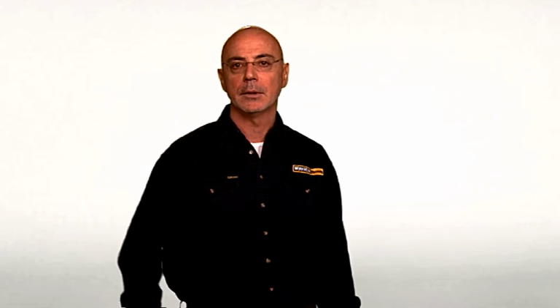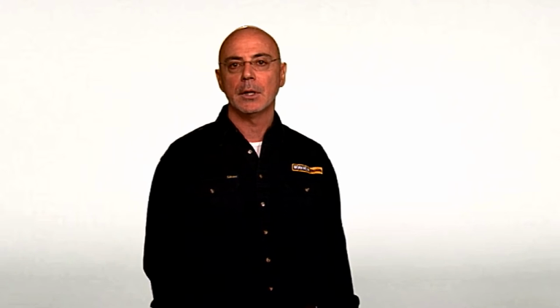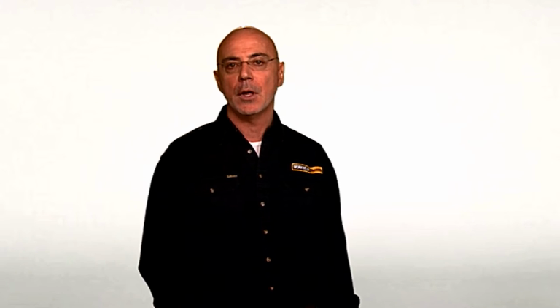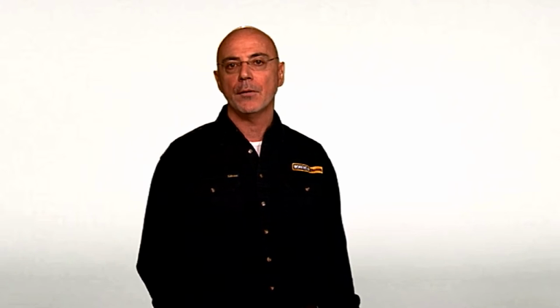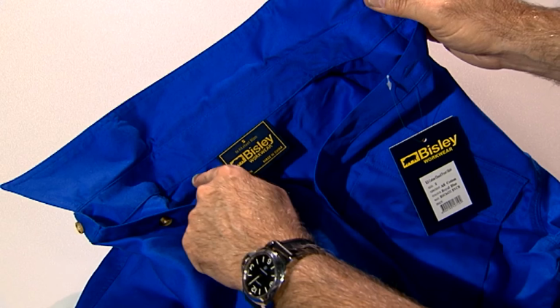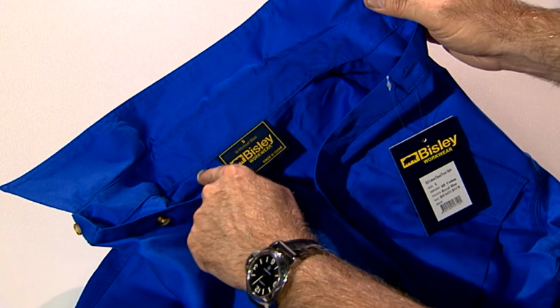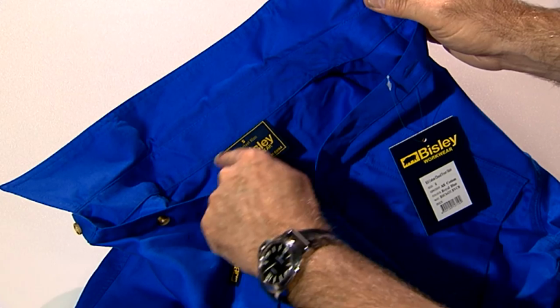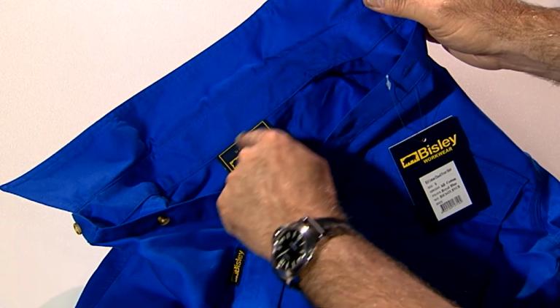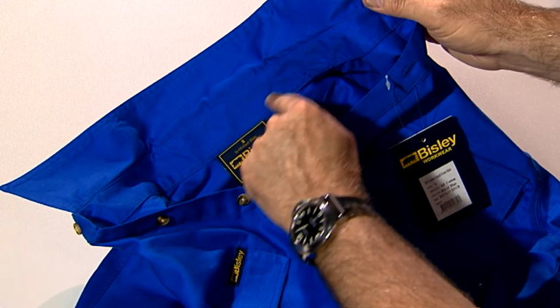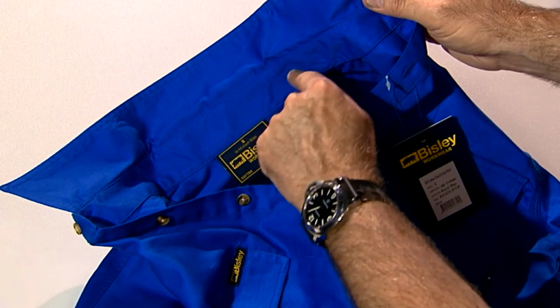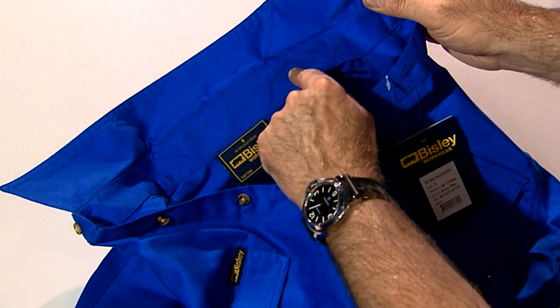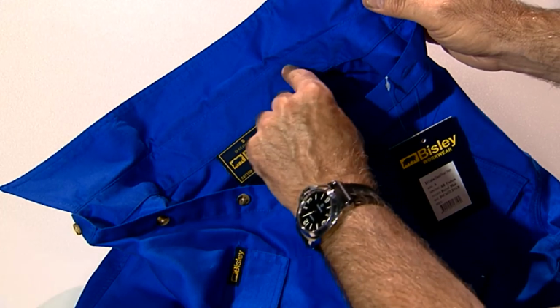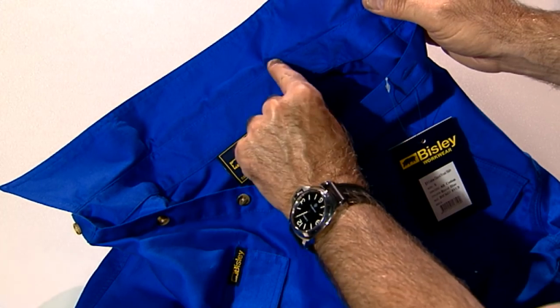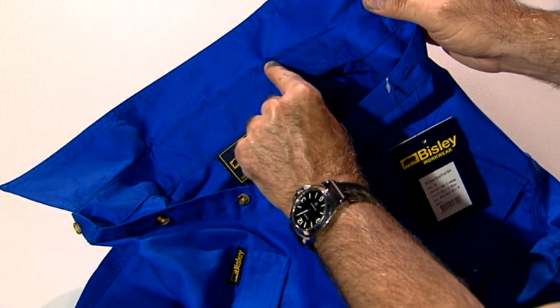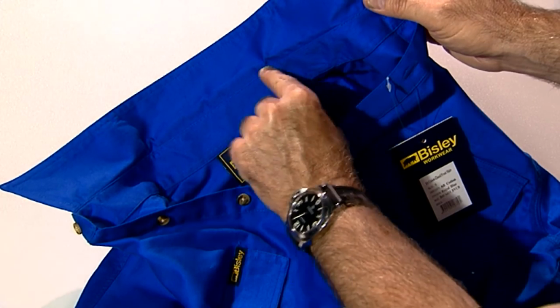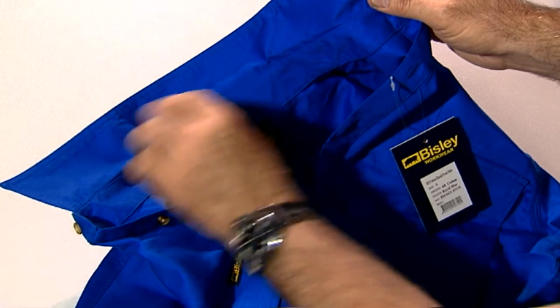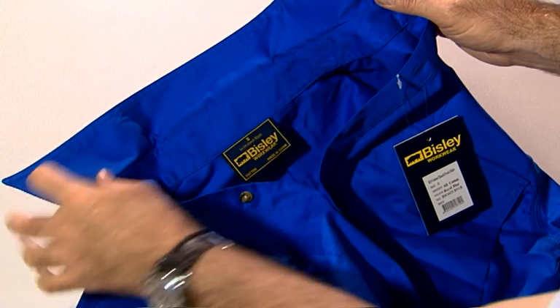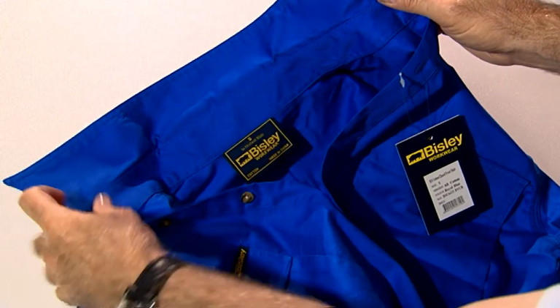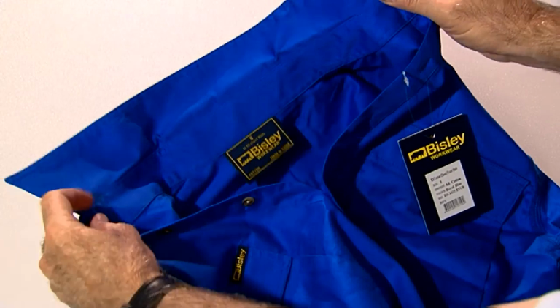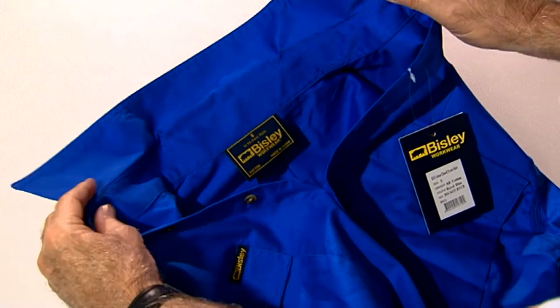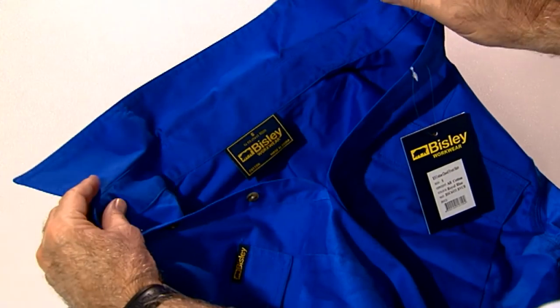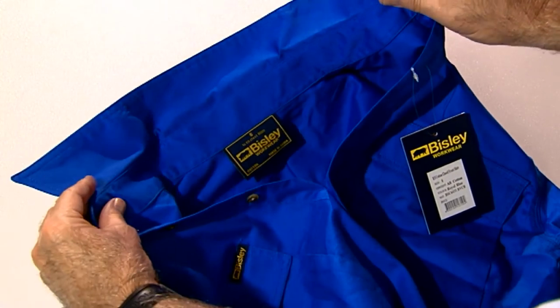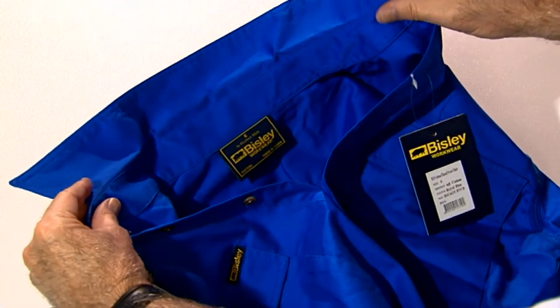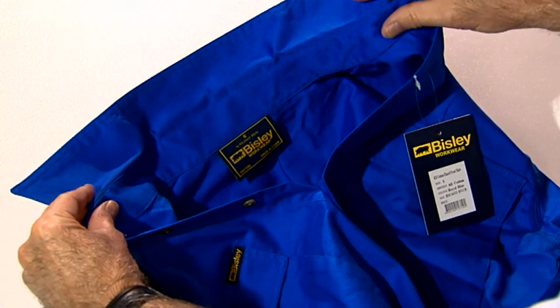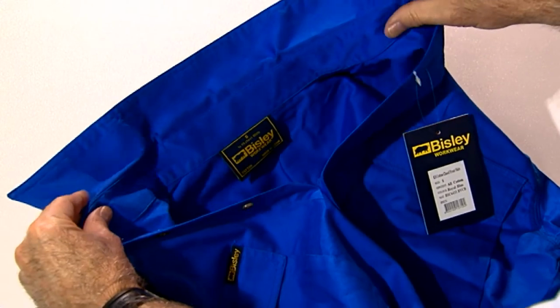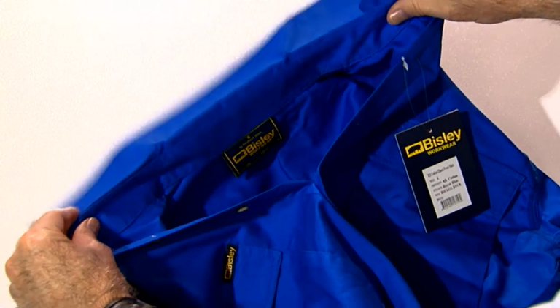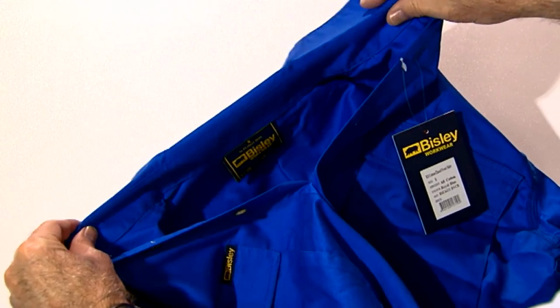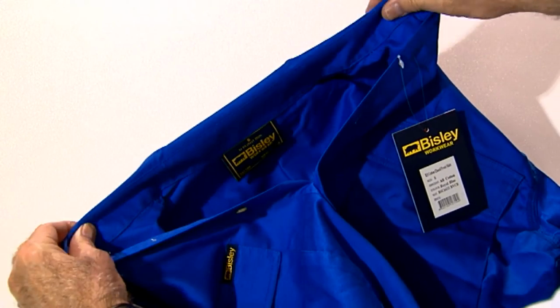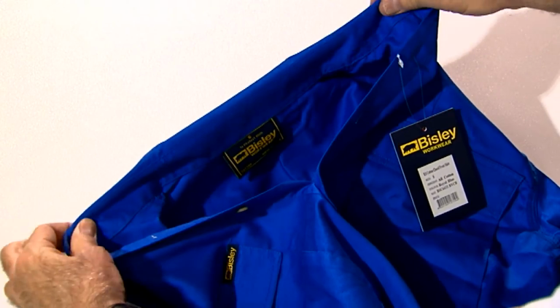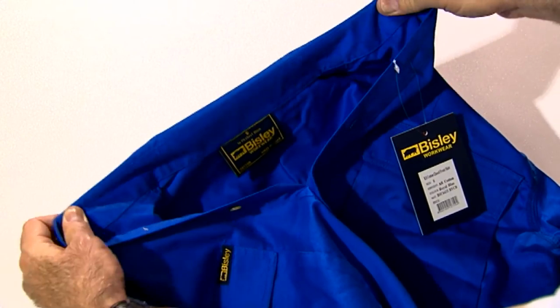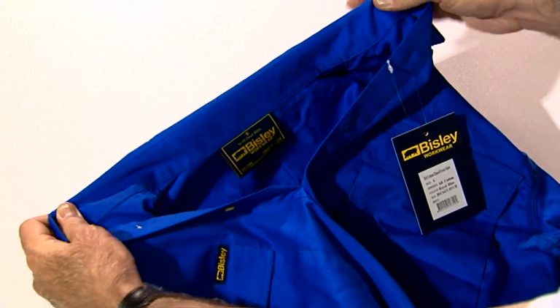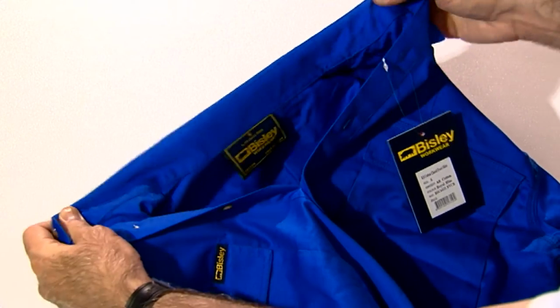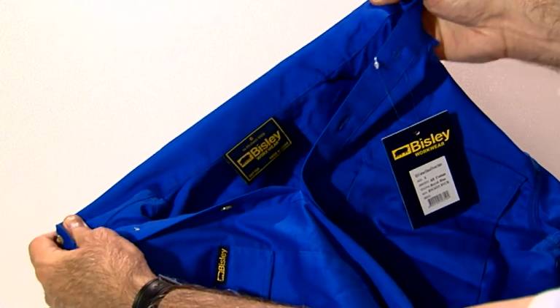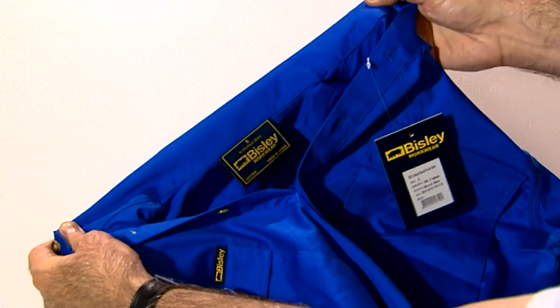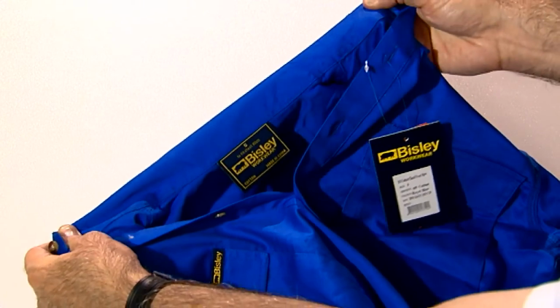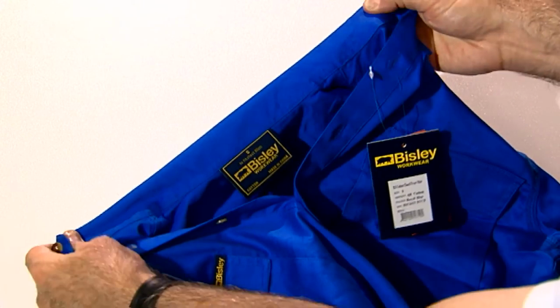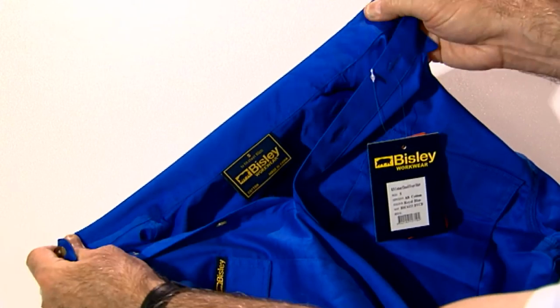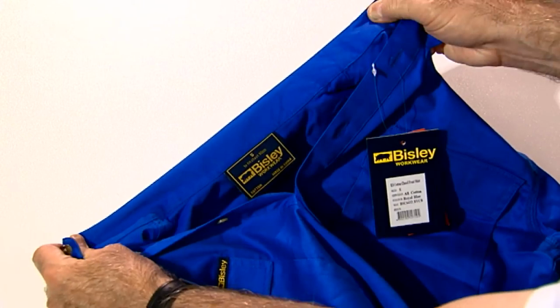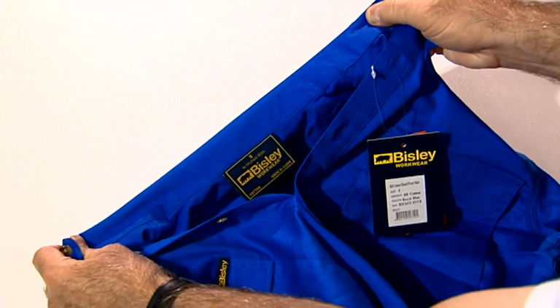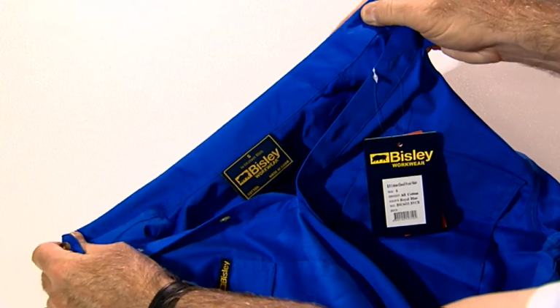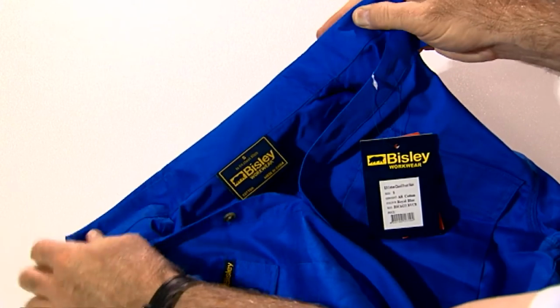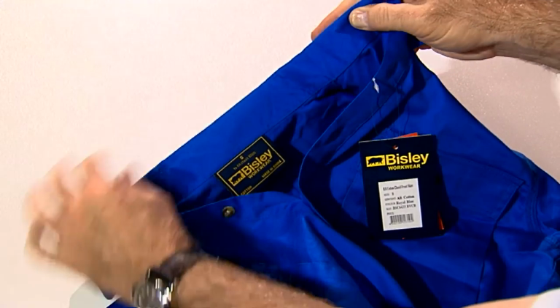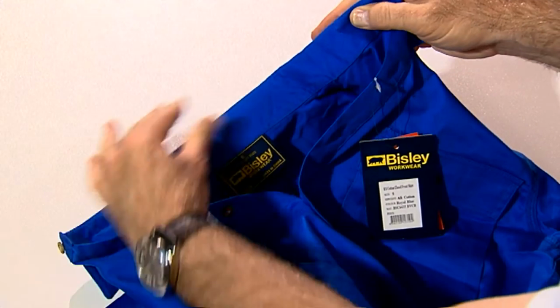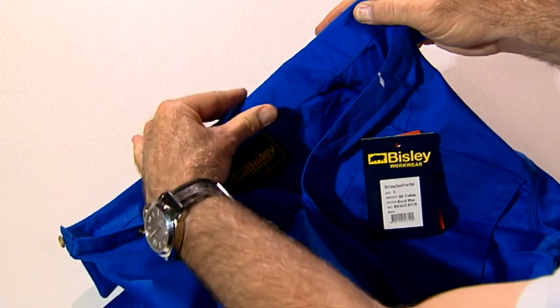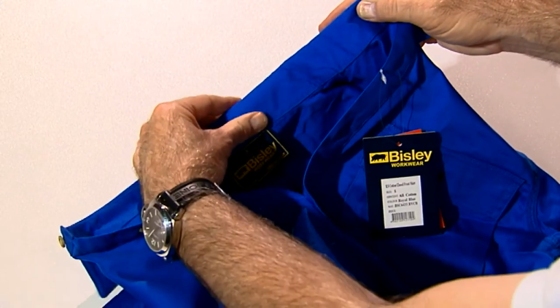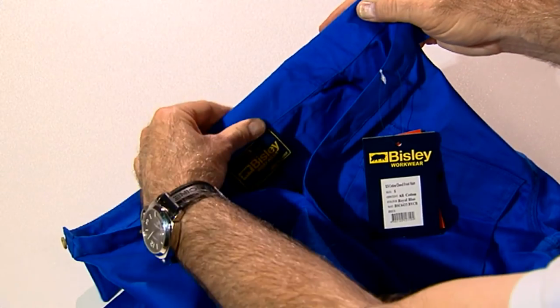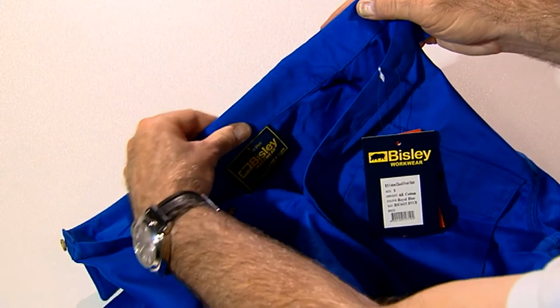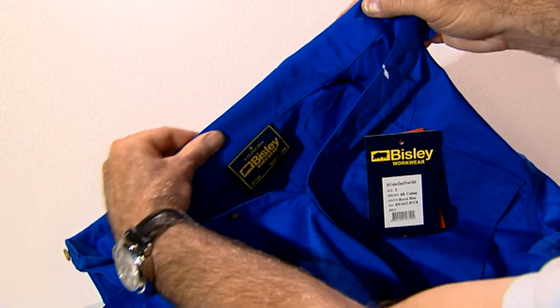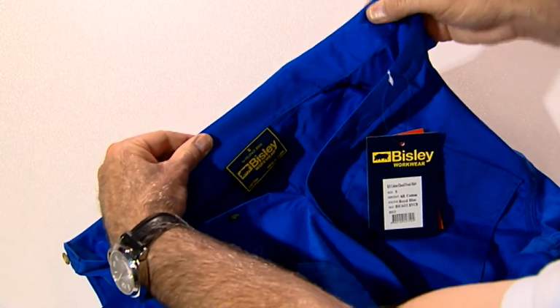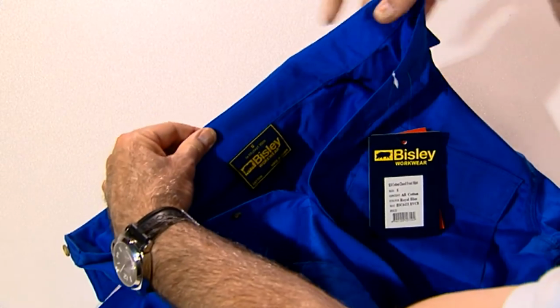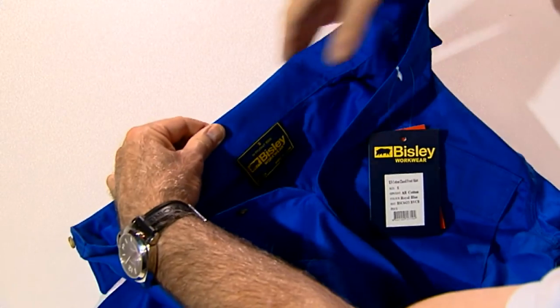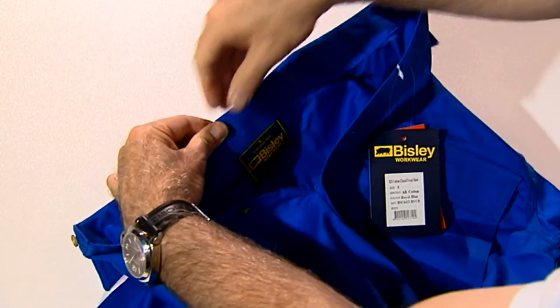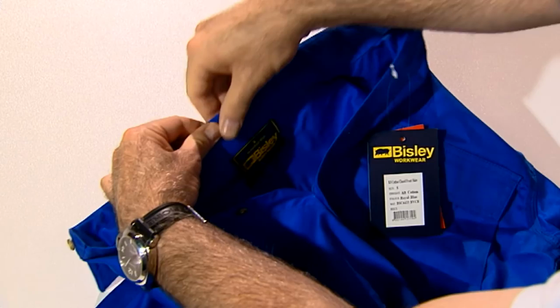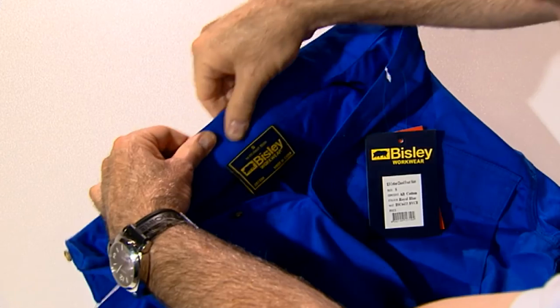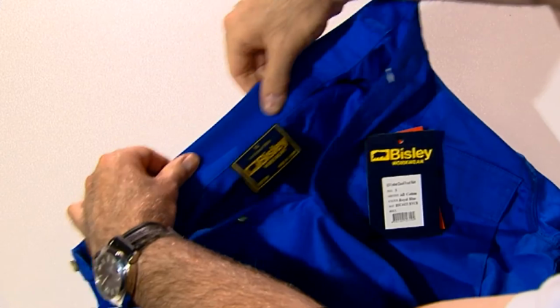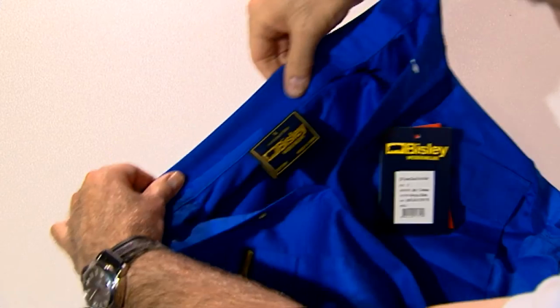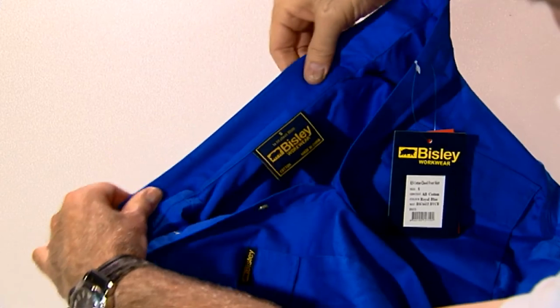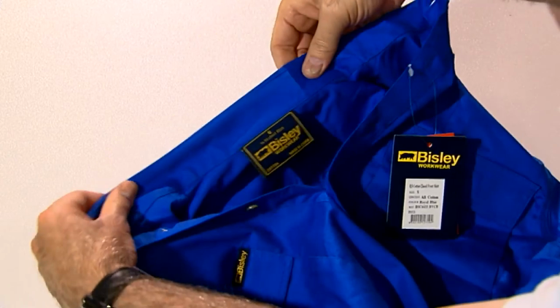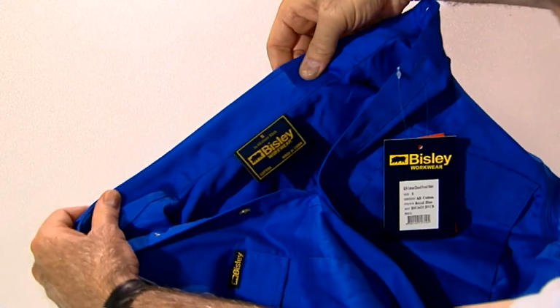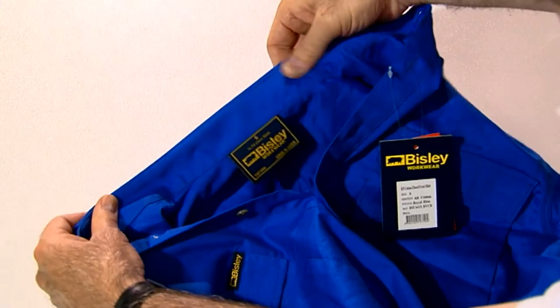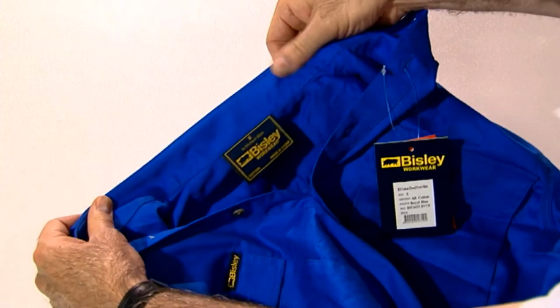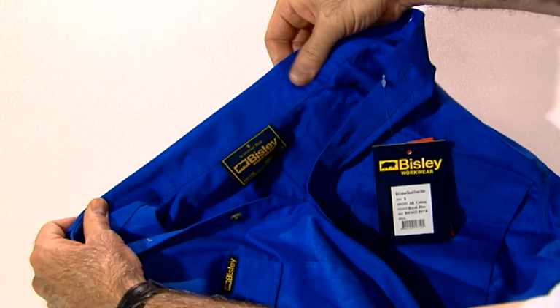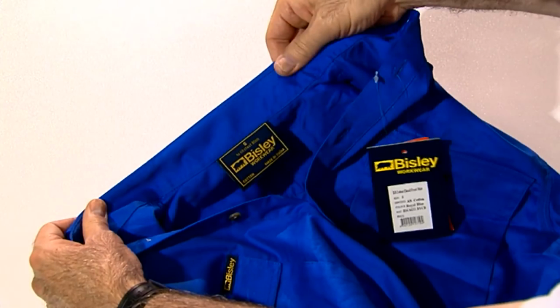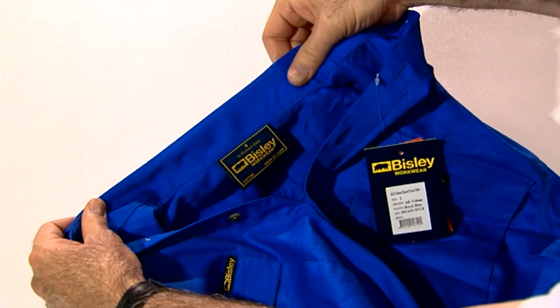These shirts are made with a two piece structured collar that is more comfortable and harder wearing than a regular collar.